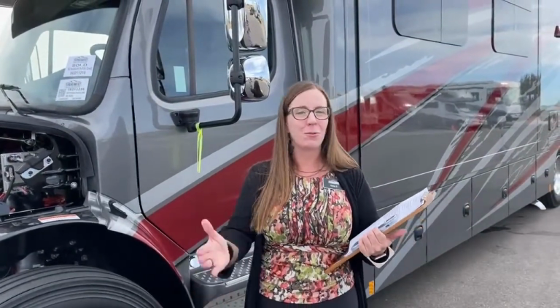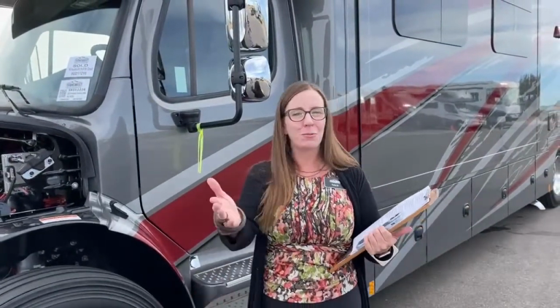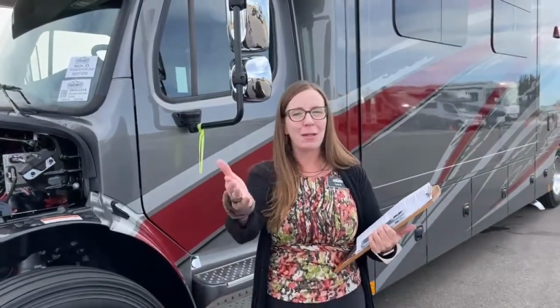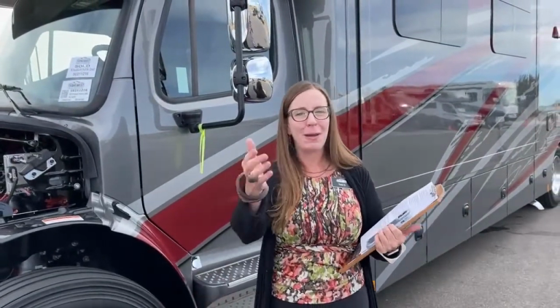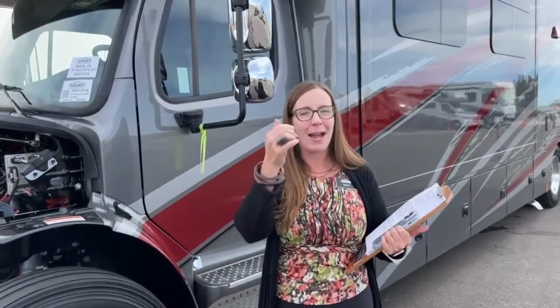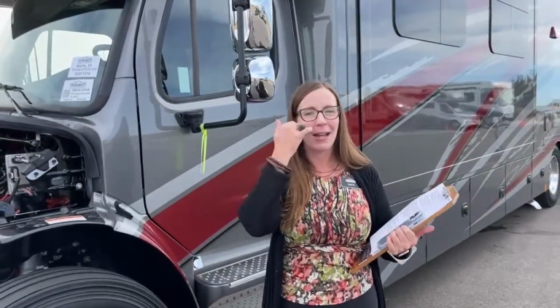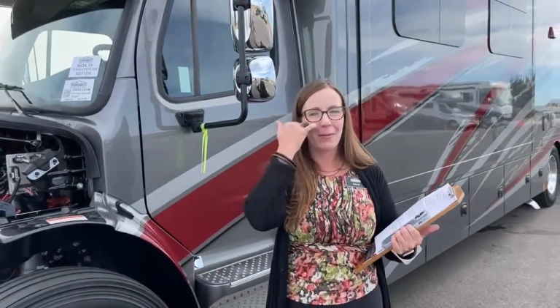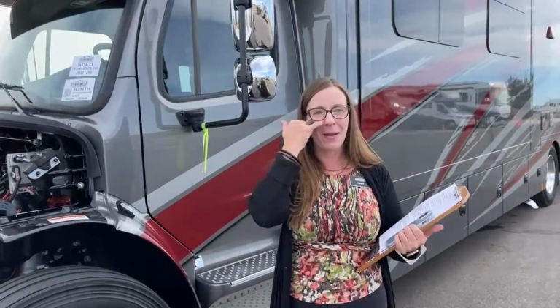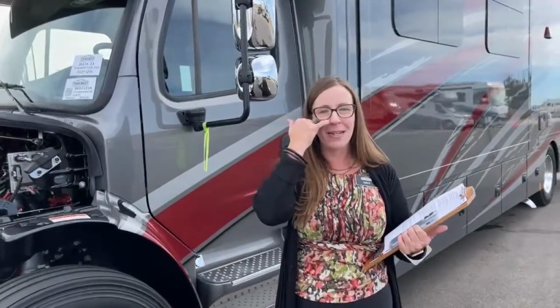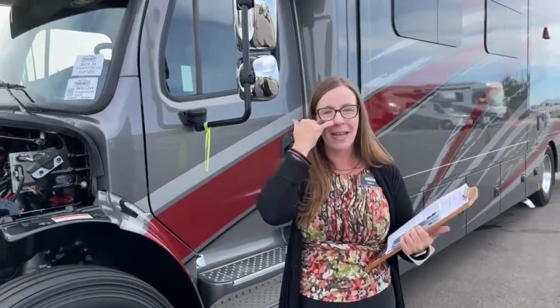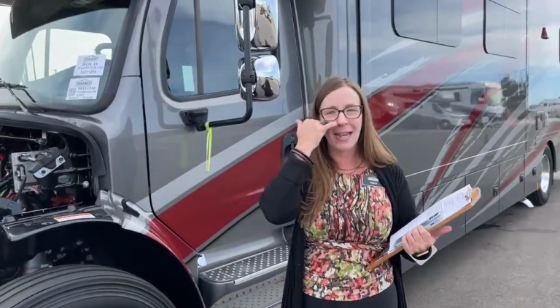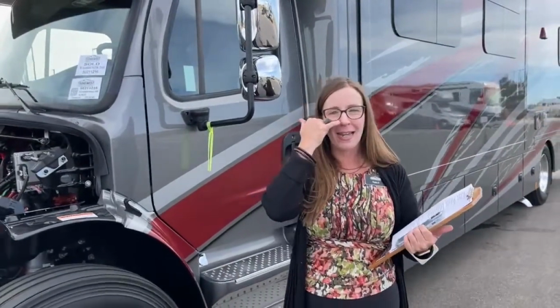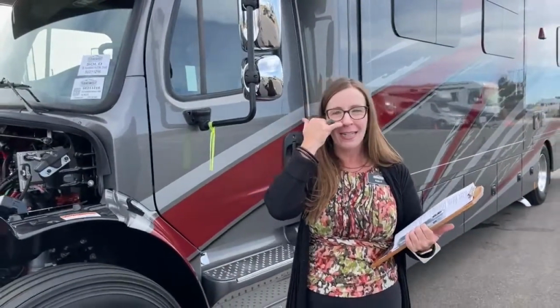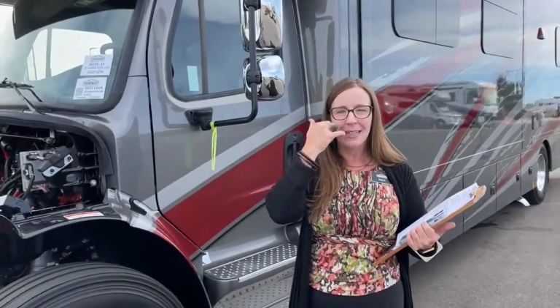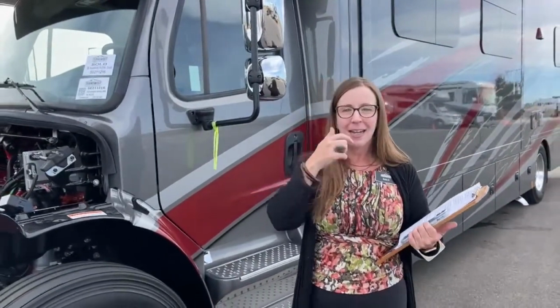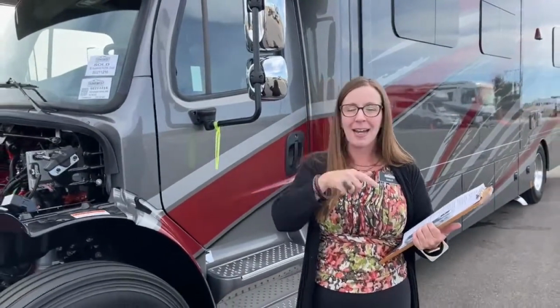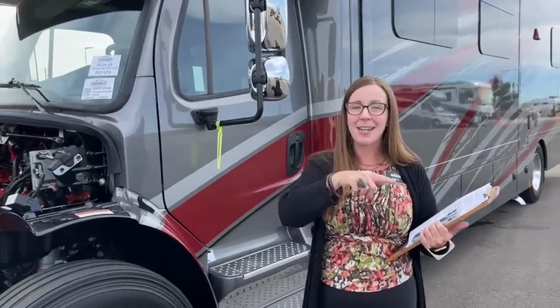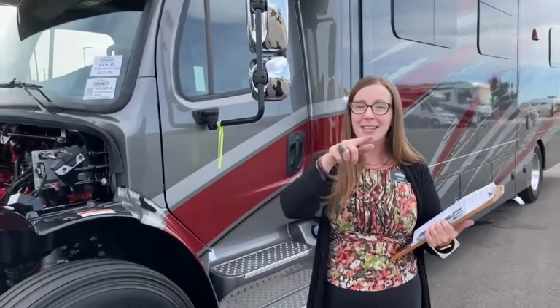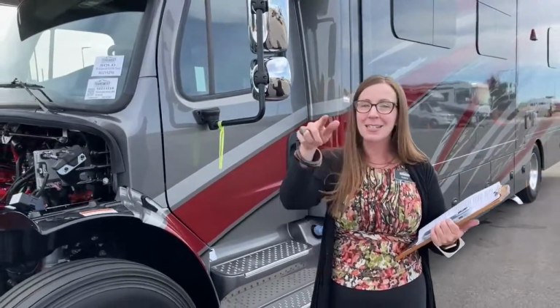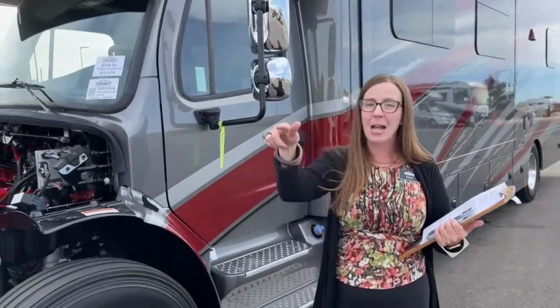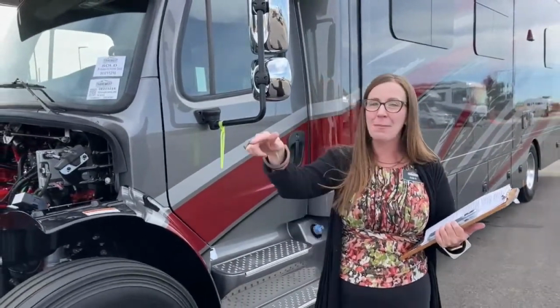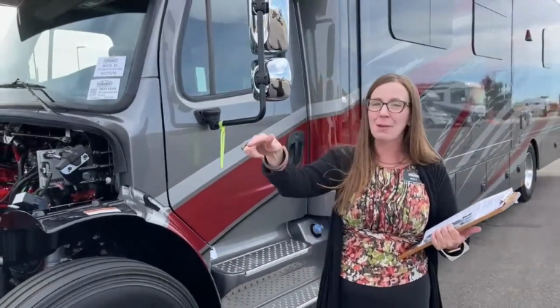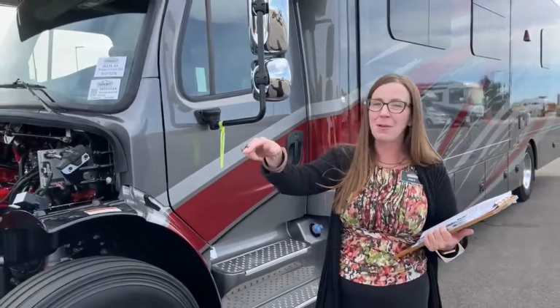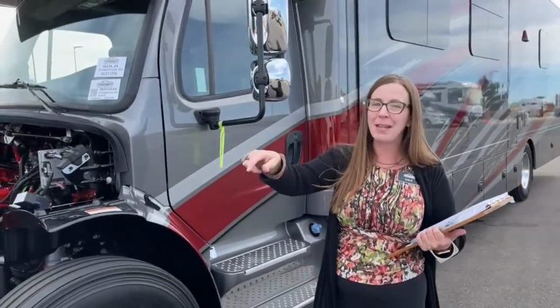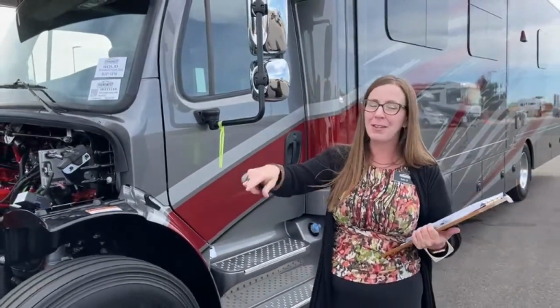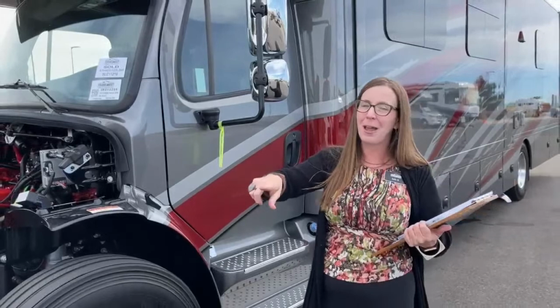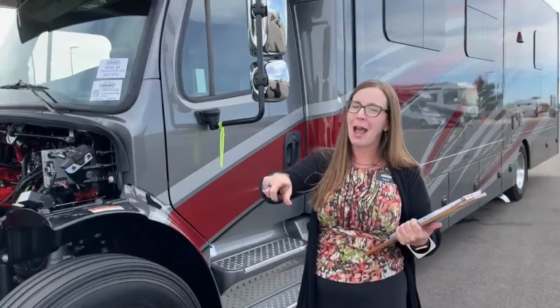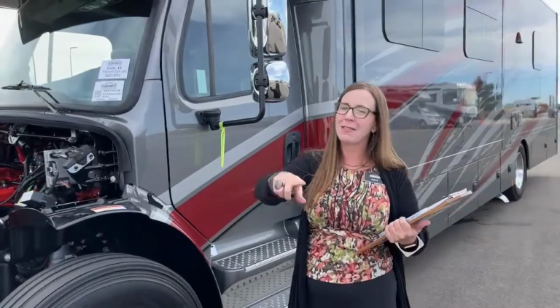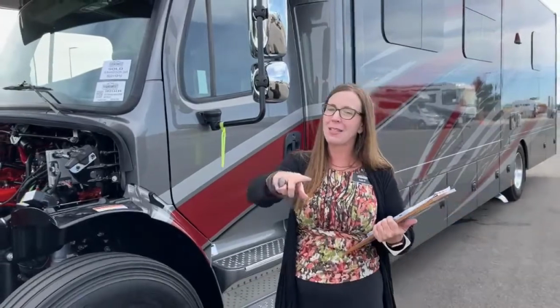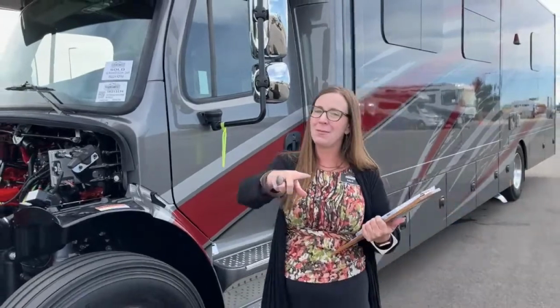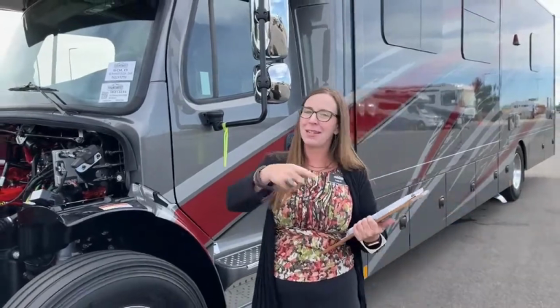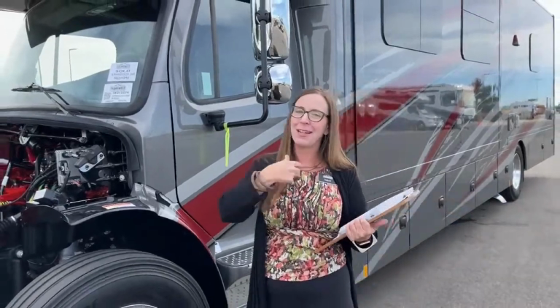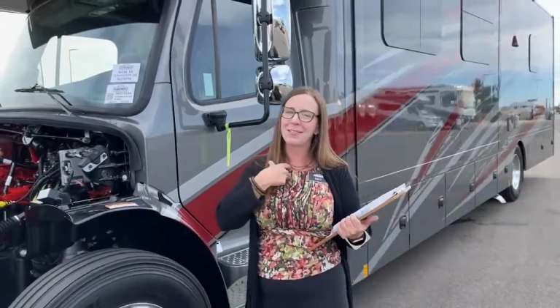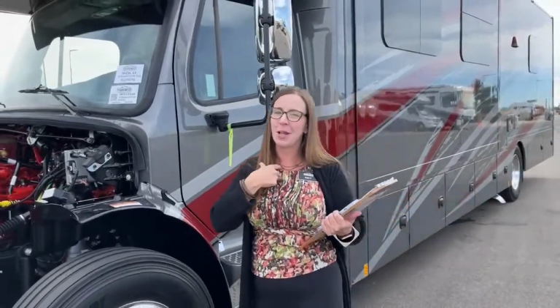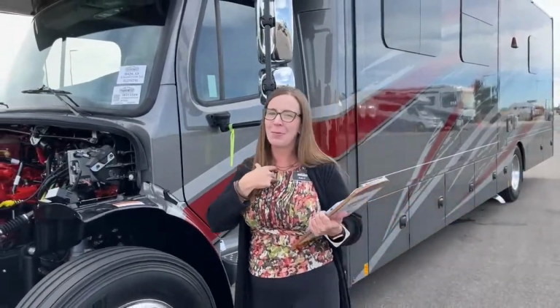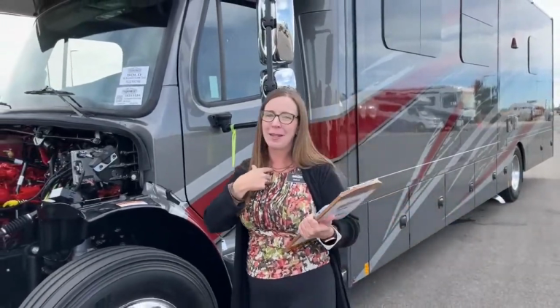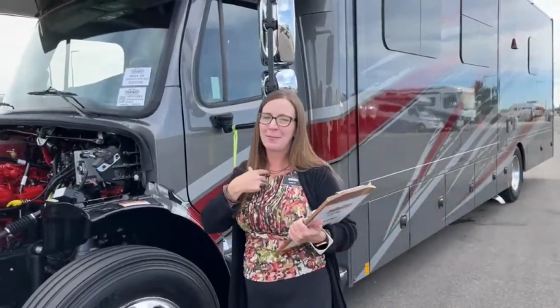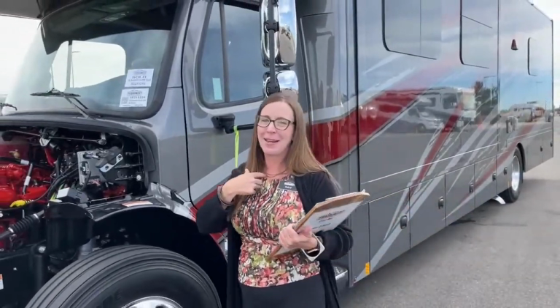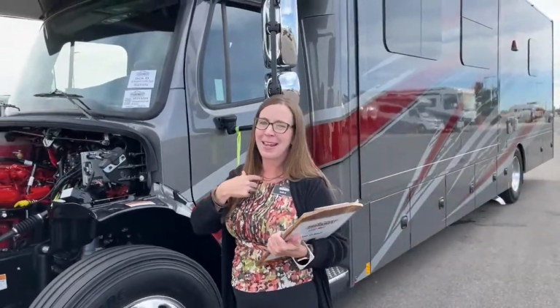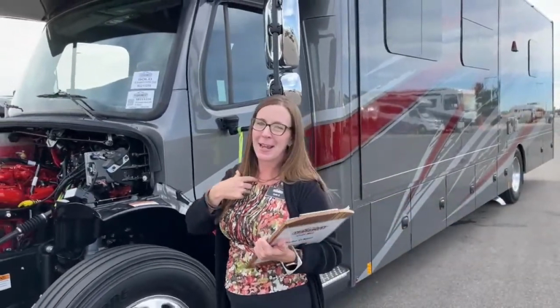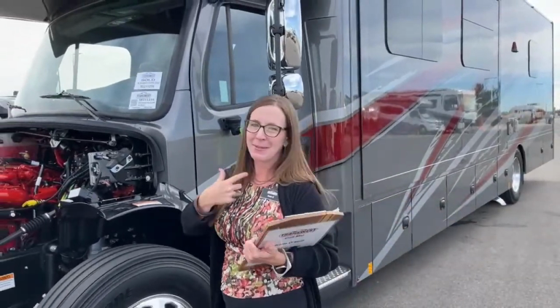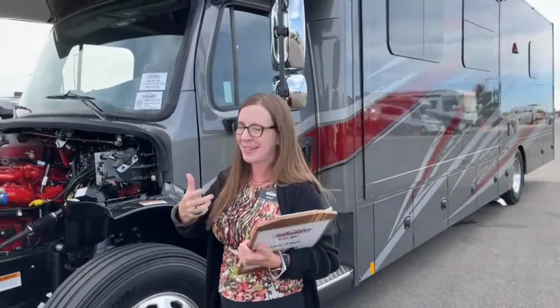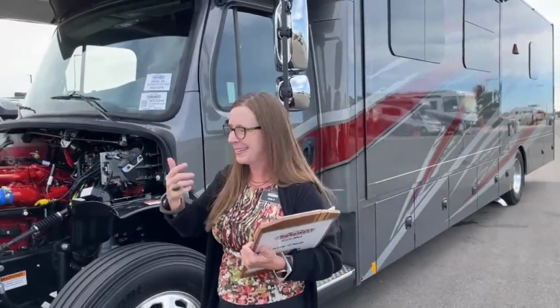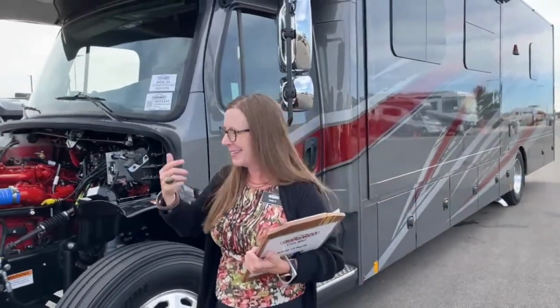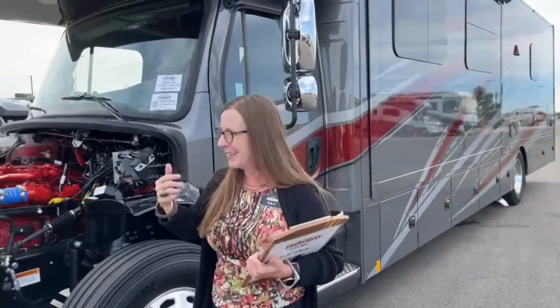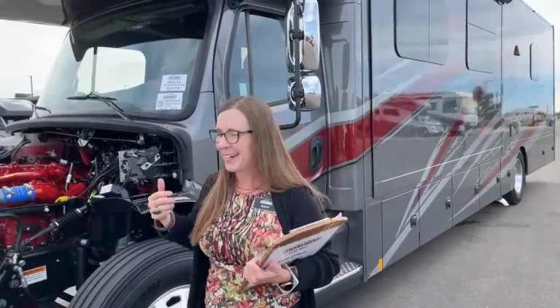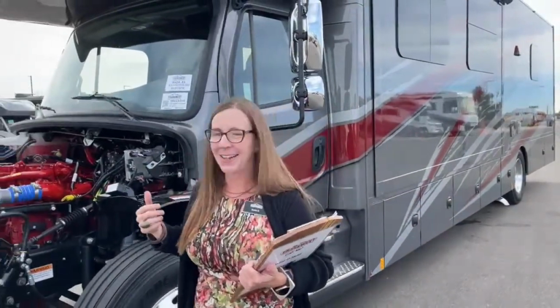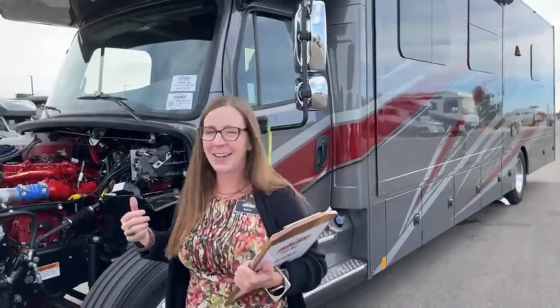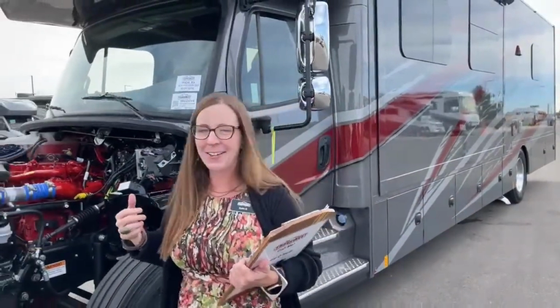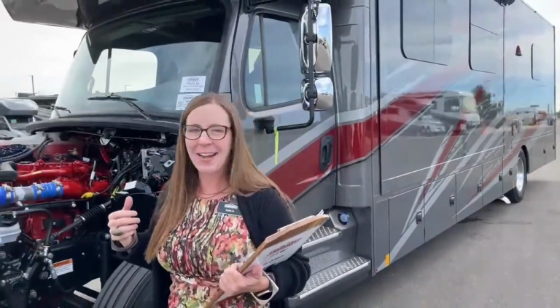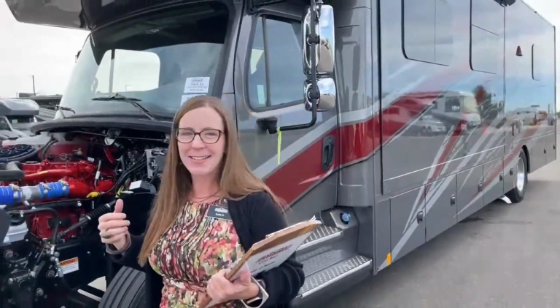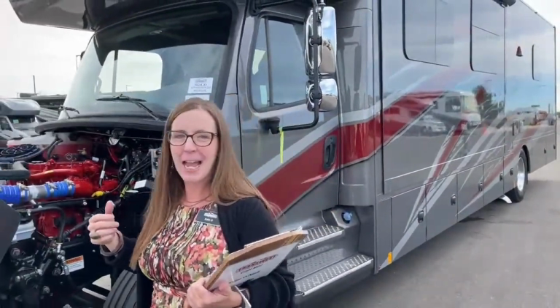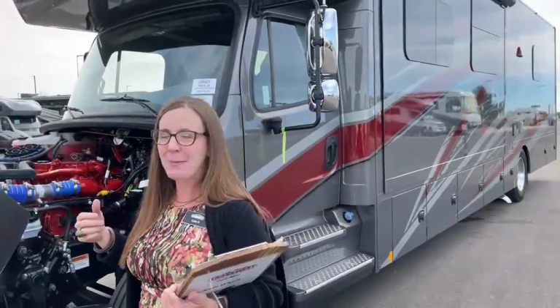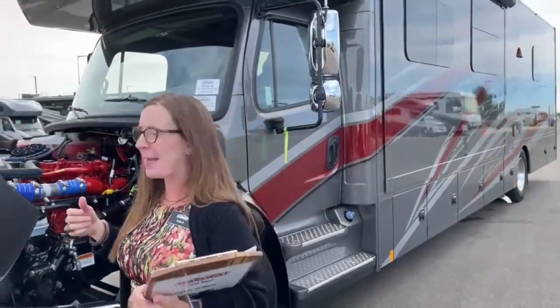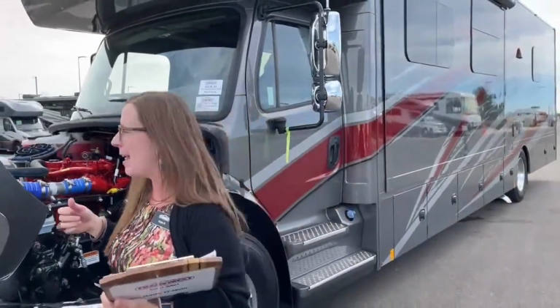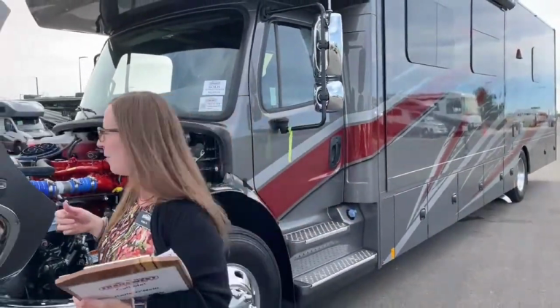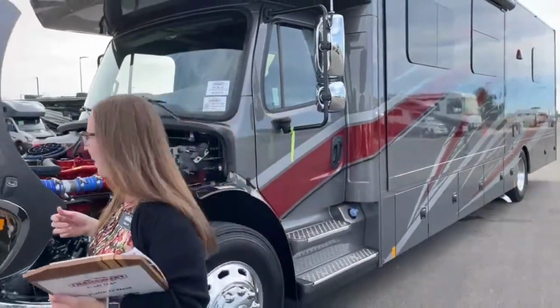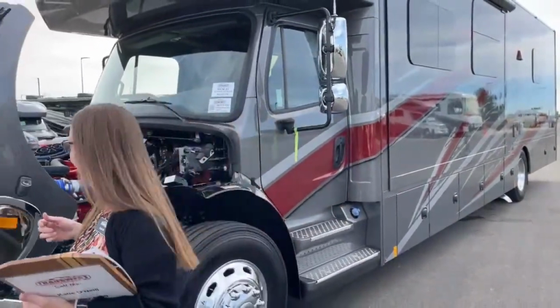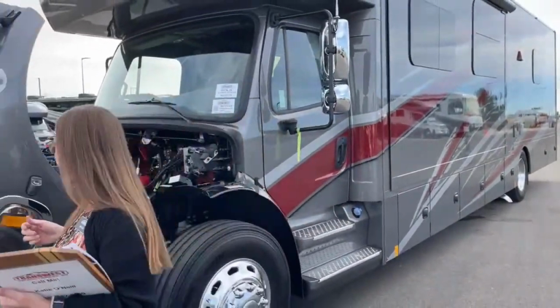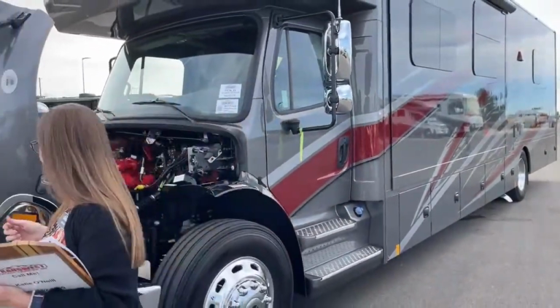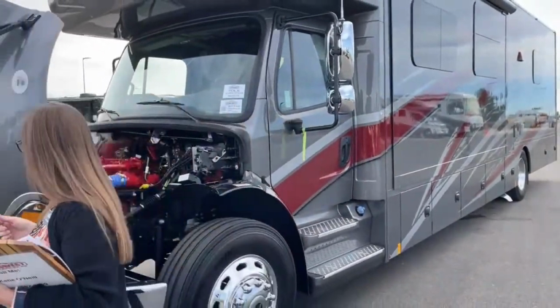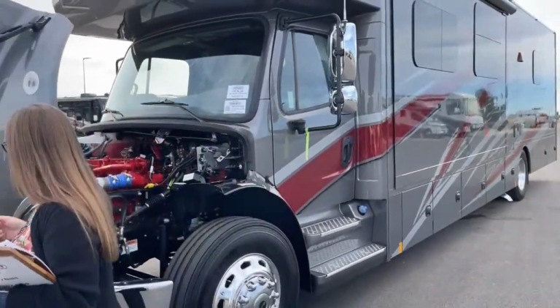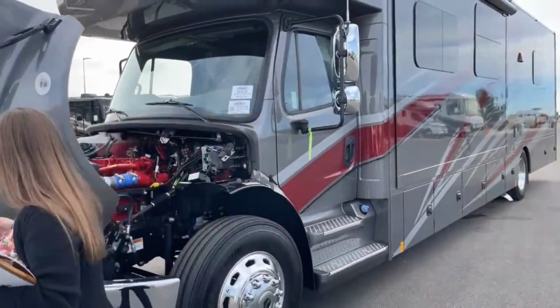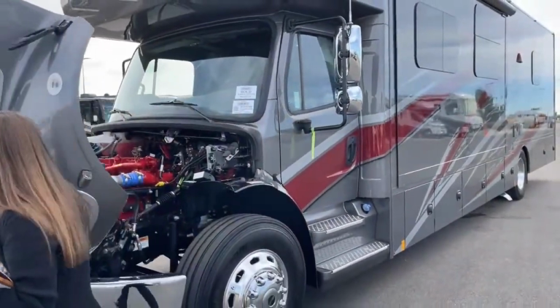We'll be back on Monday. This coming week you'll have somebody else — I'll be in Miami. Happy Halloween. Thanks so much!